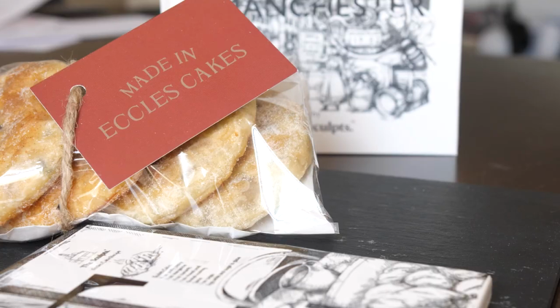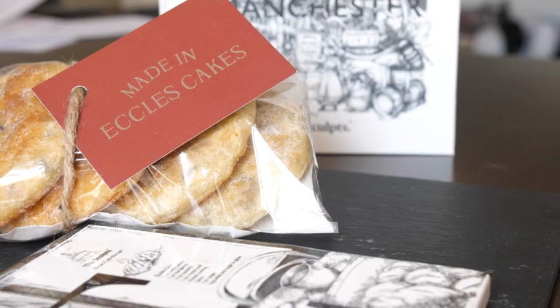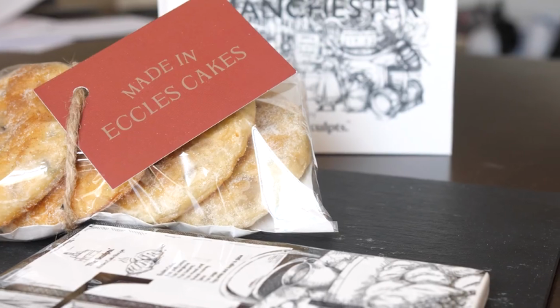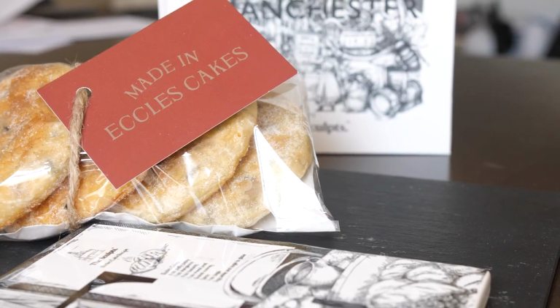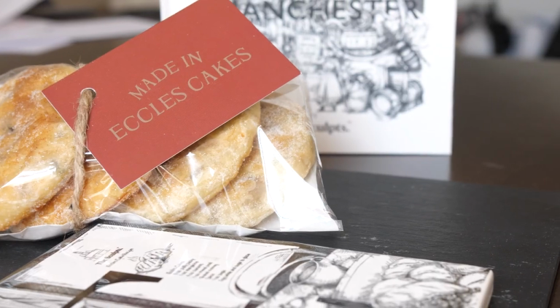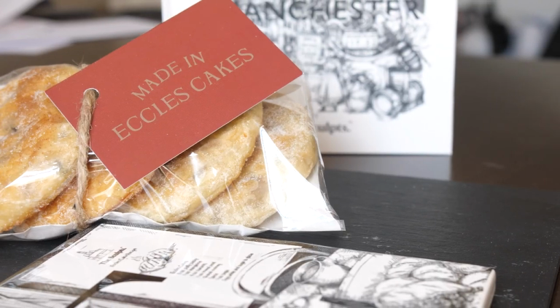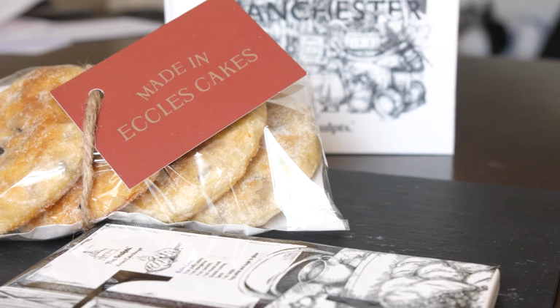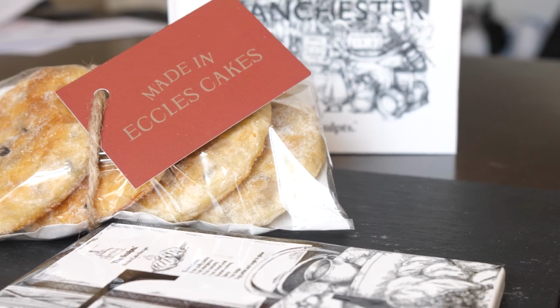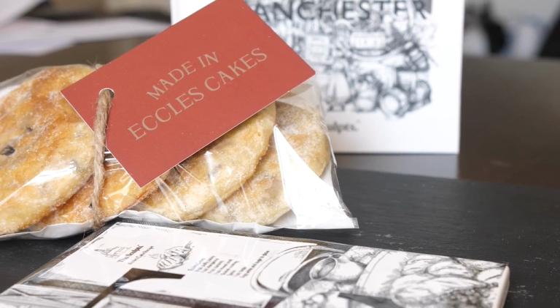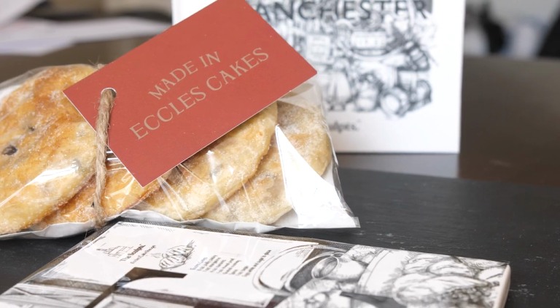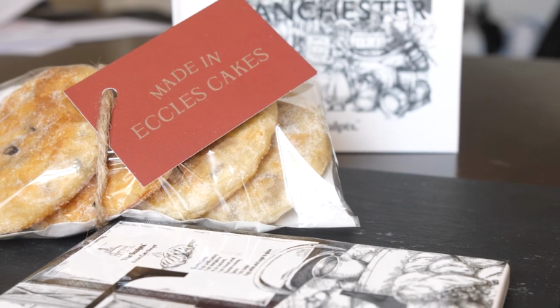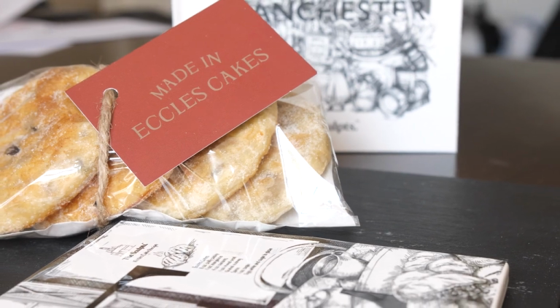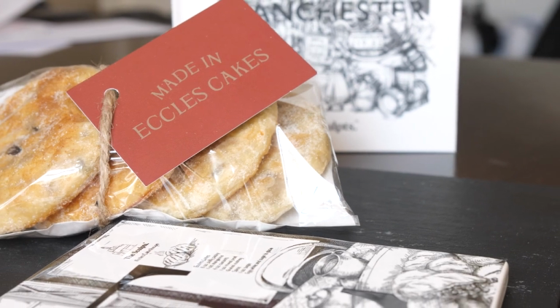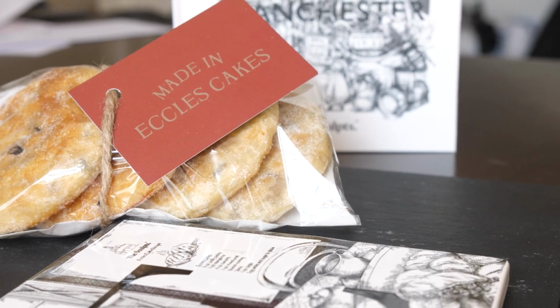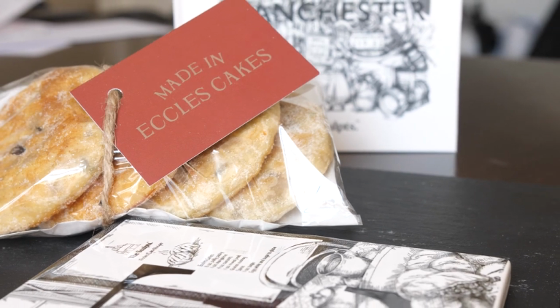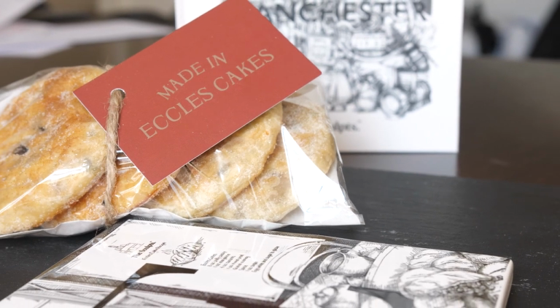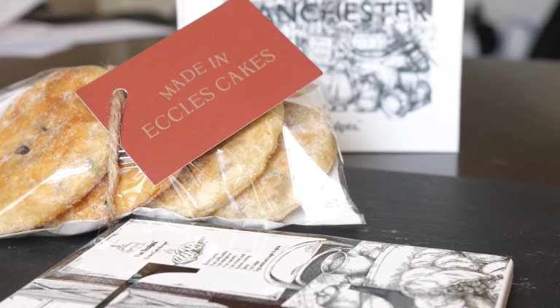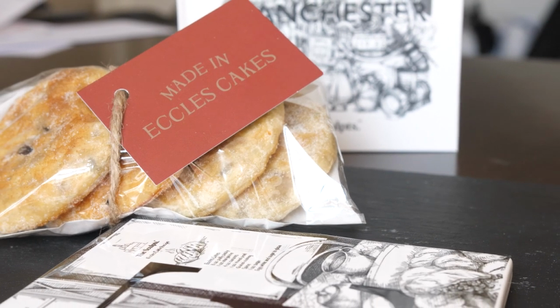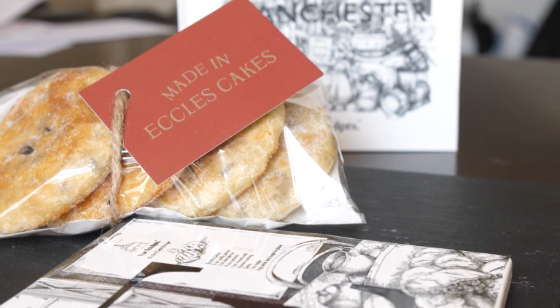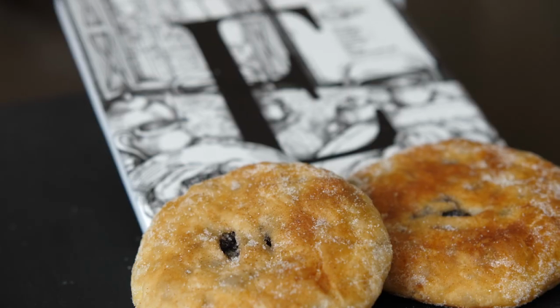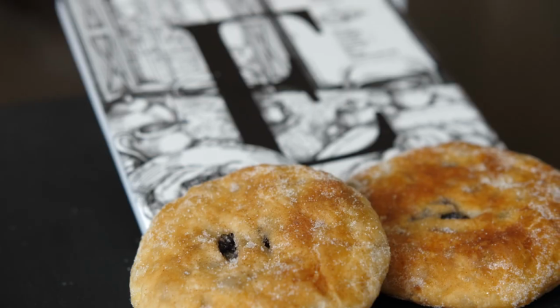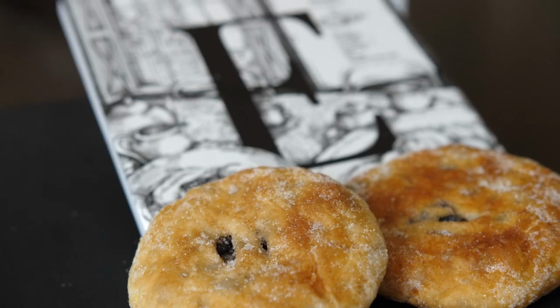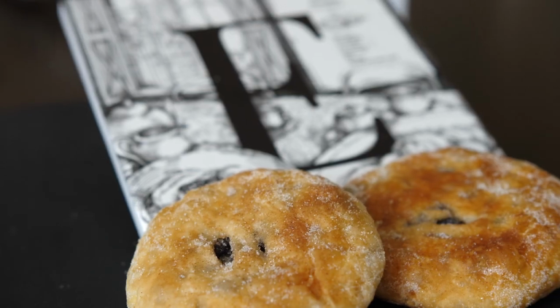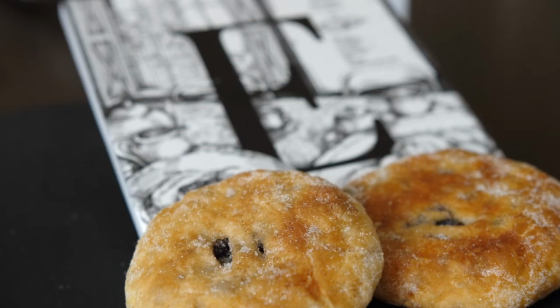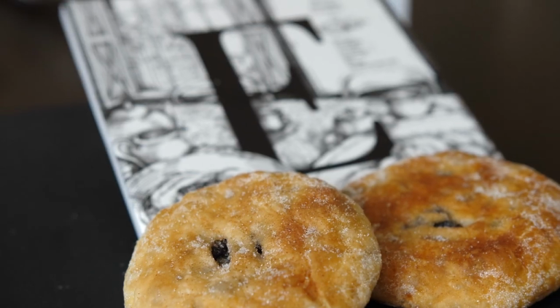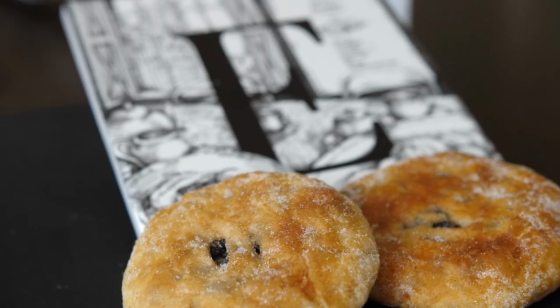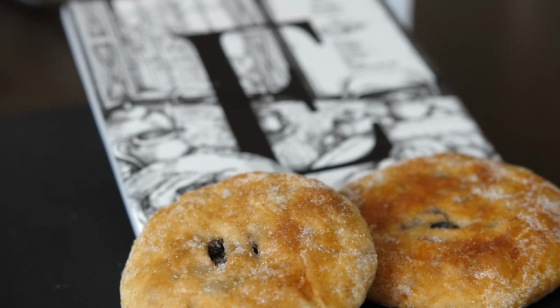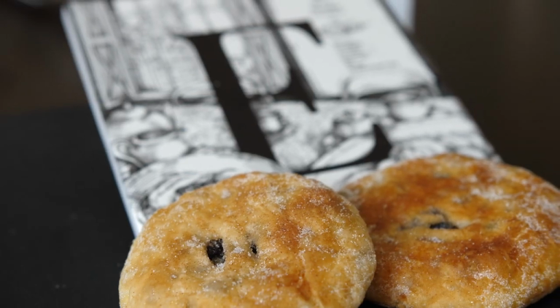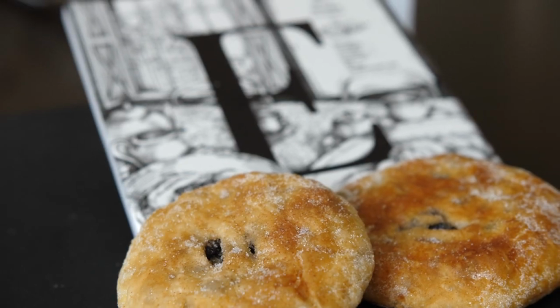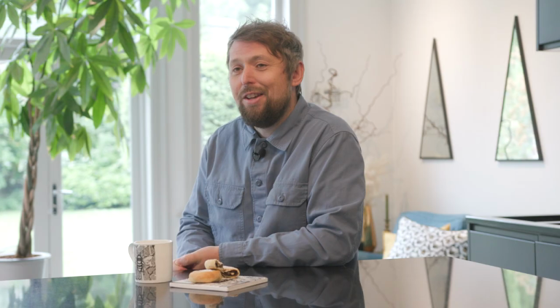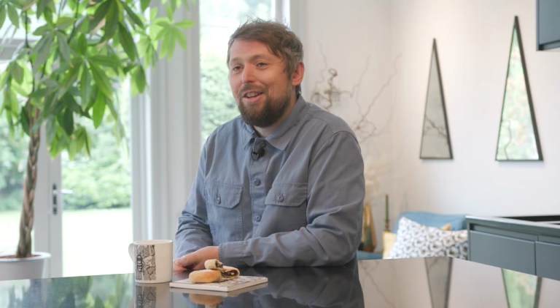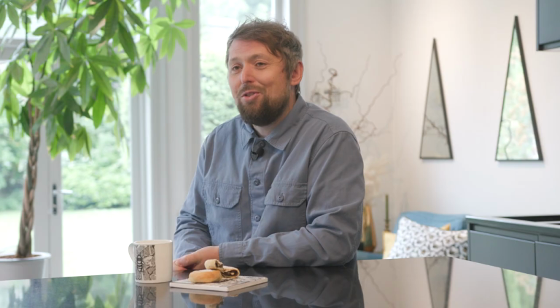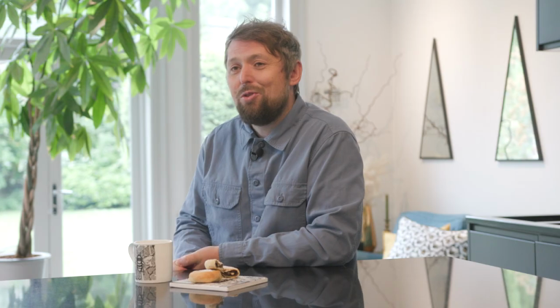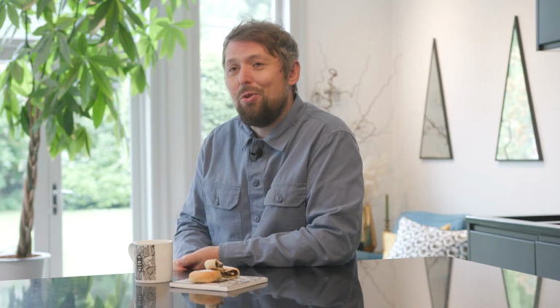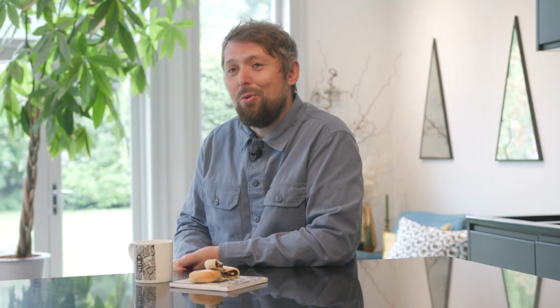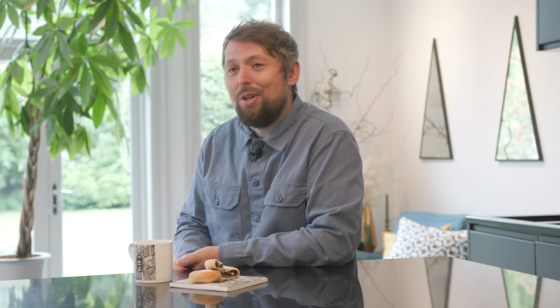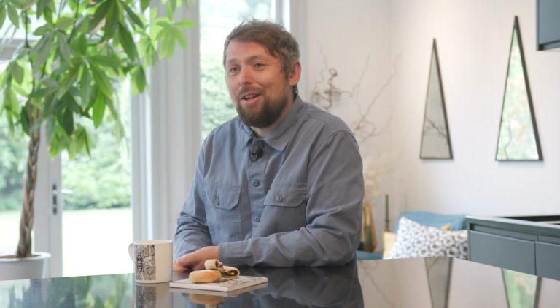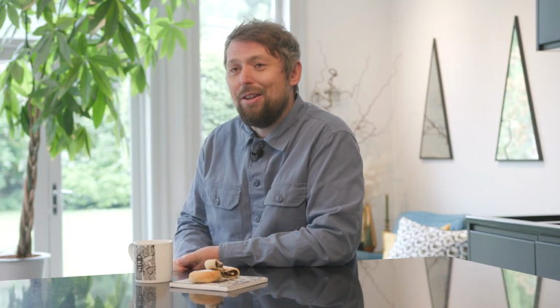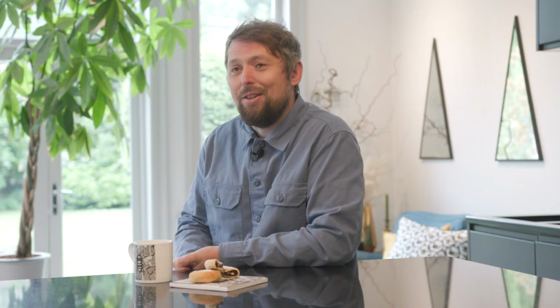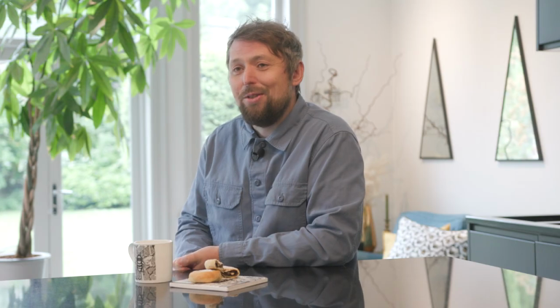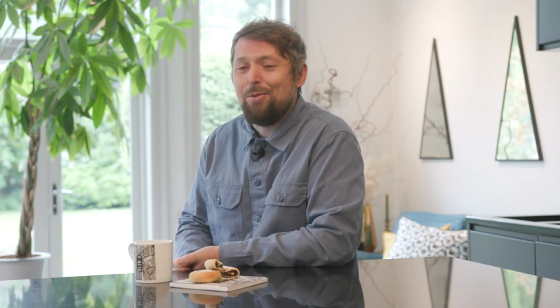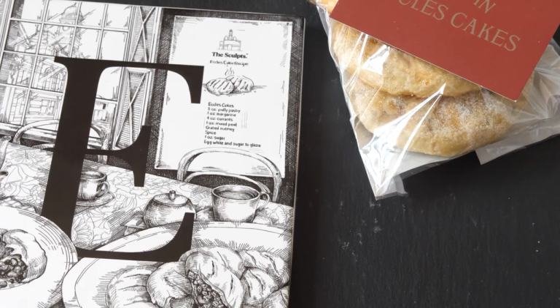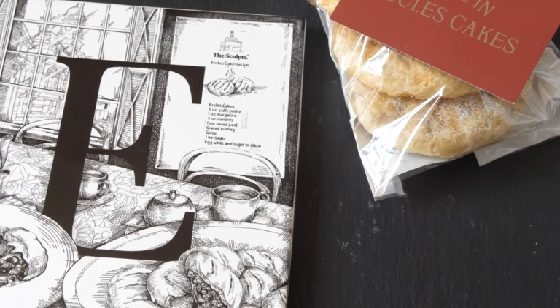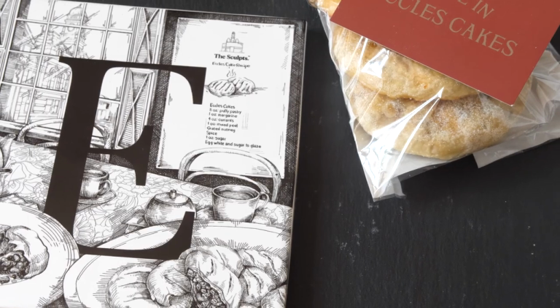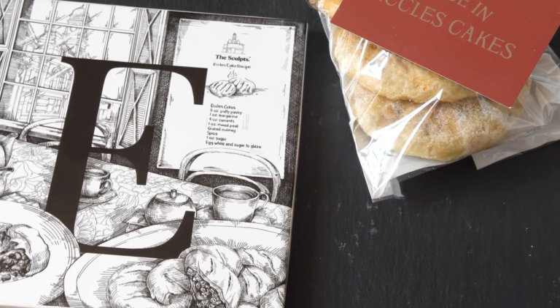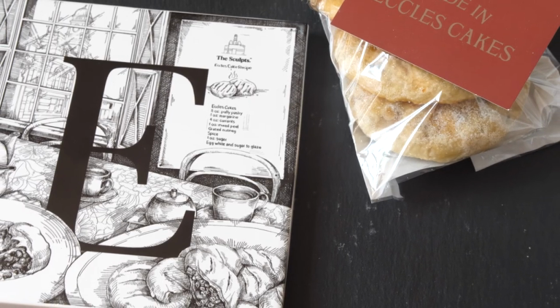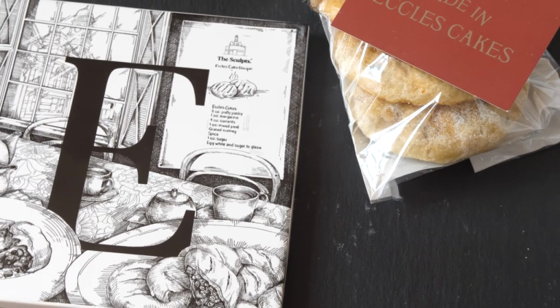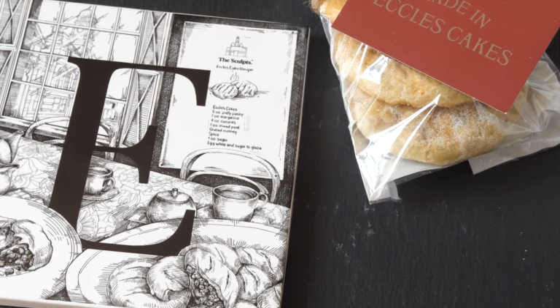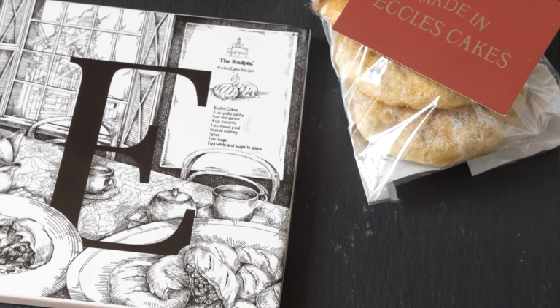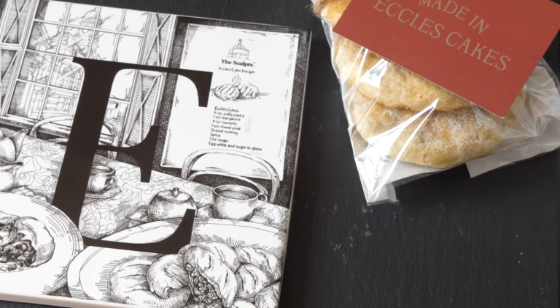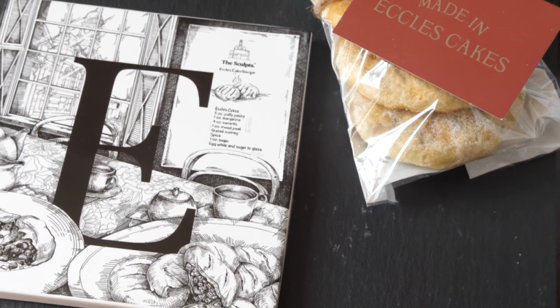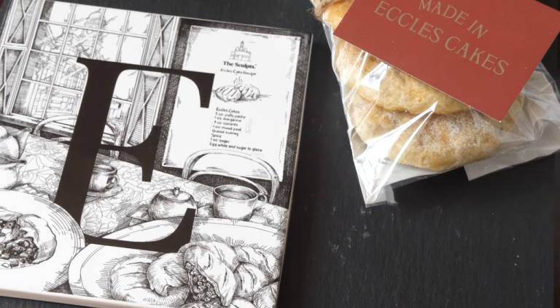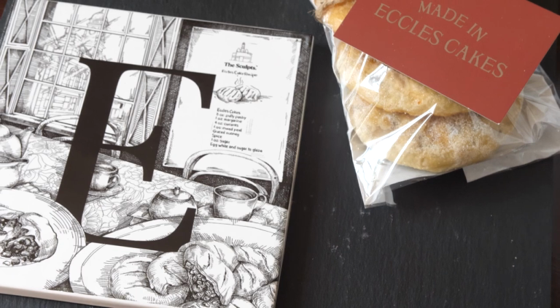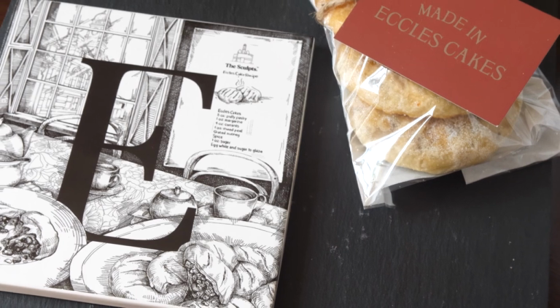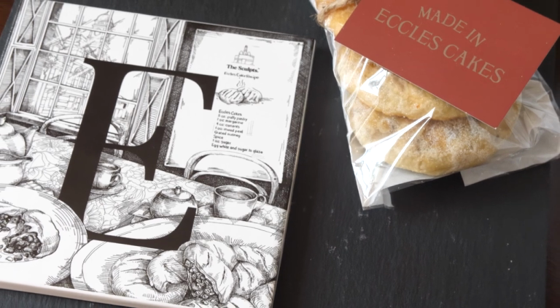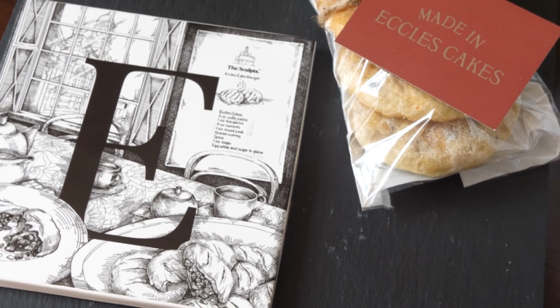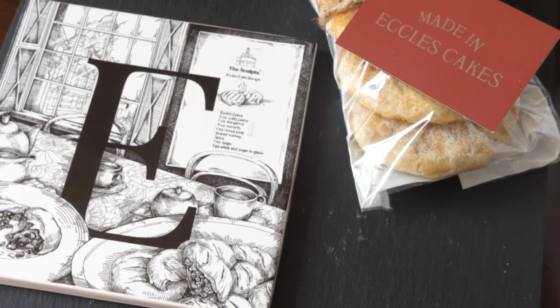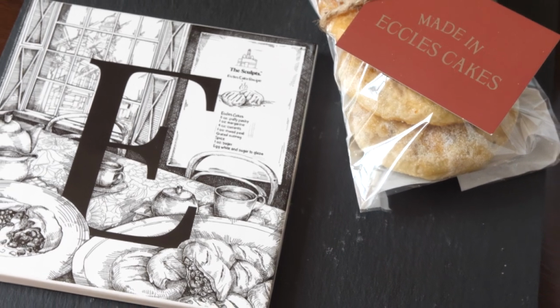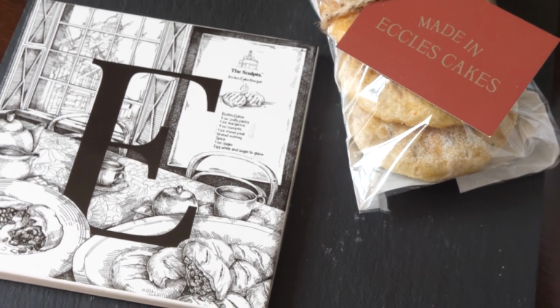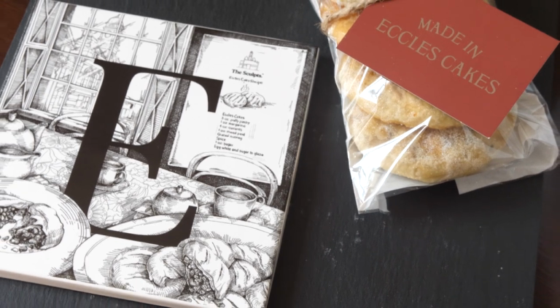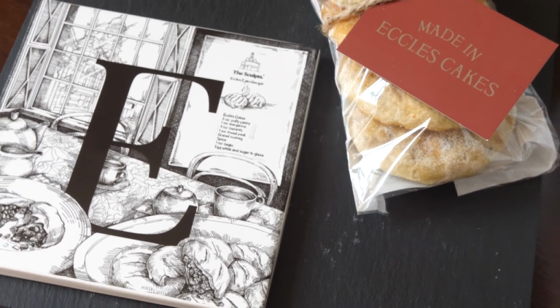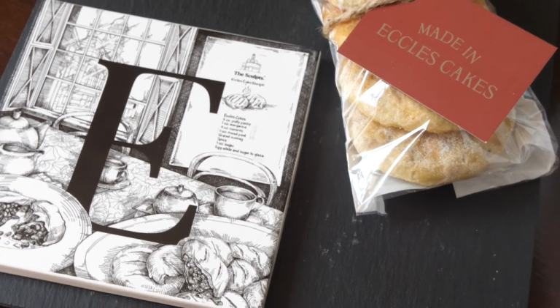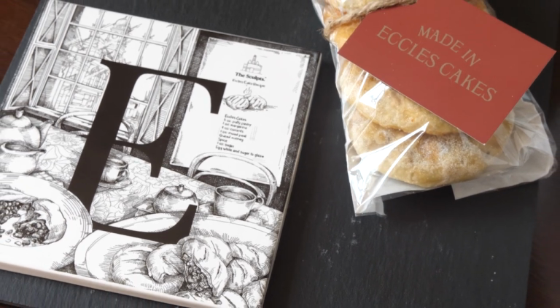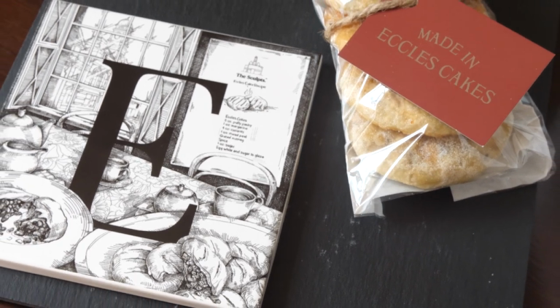Living in Manchester, everybody's got memories of Eccles Cakes — whether it's school dinners or going over to family and them being on the table.